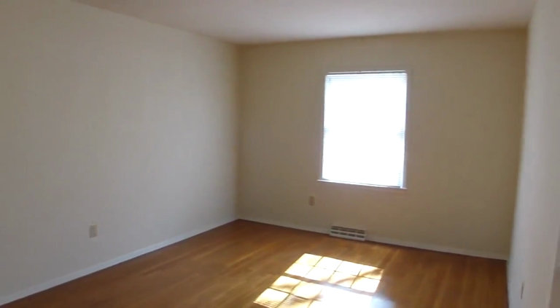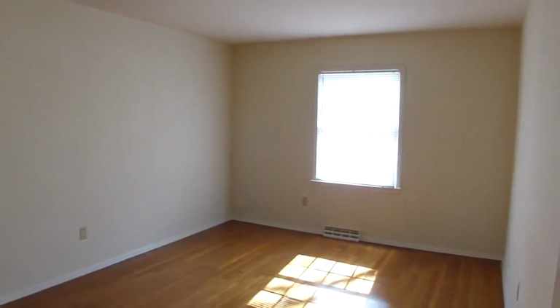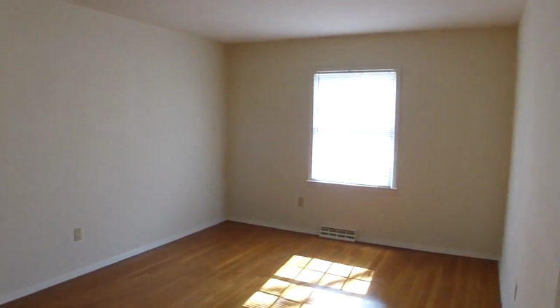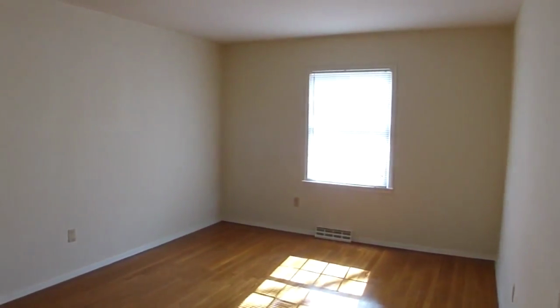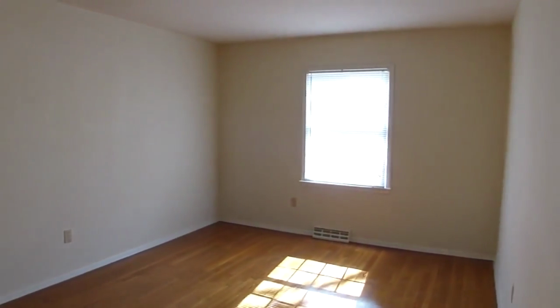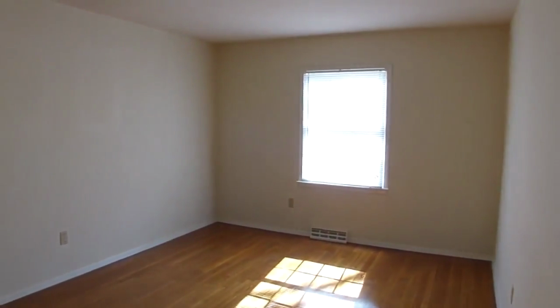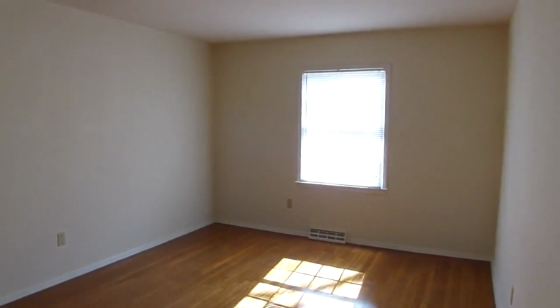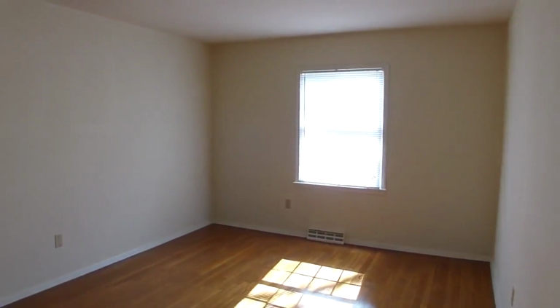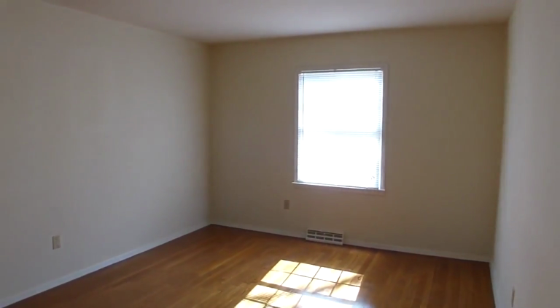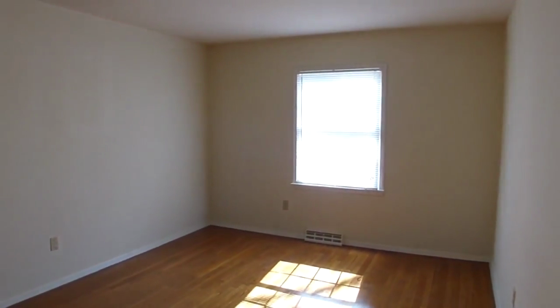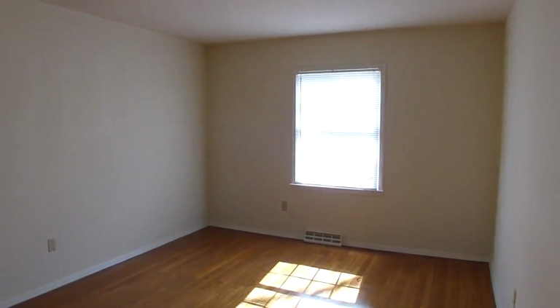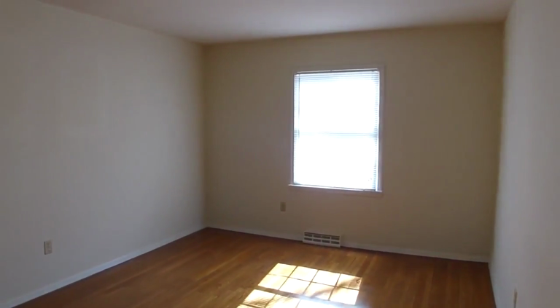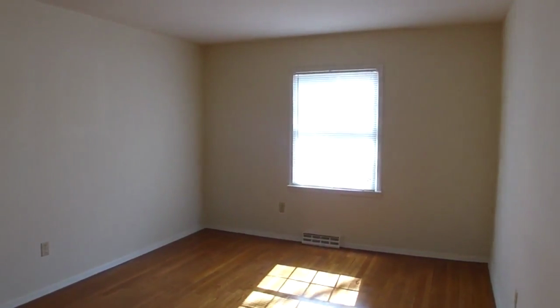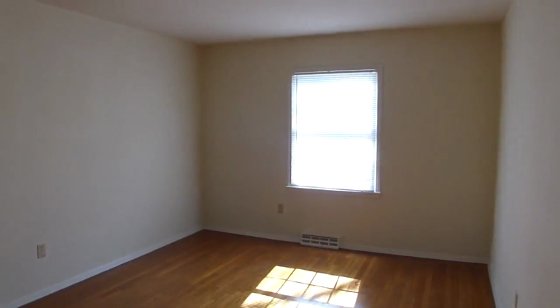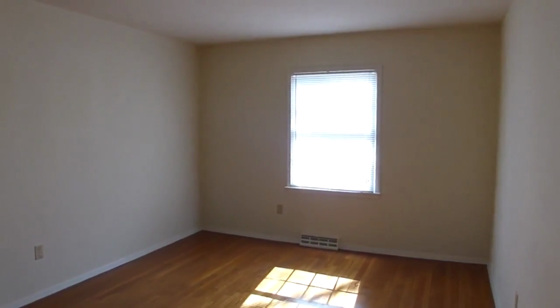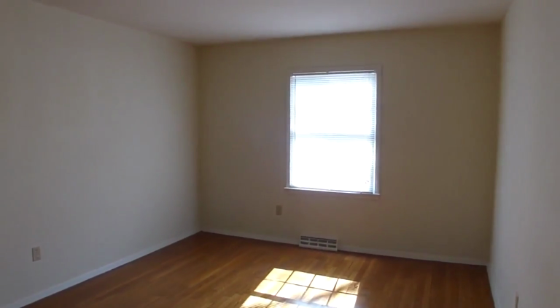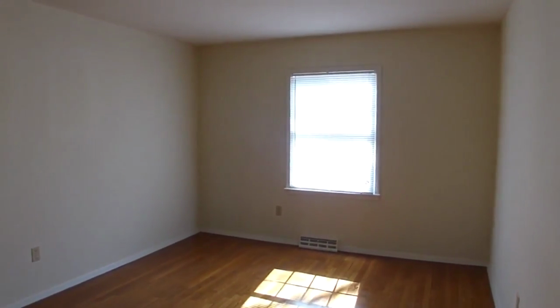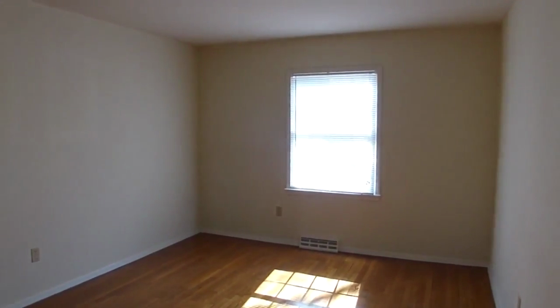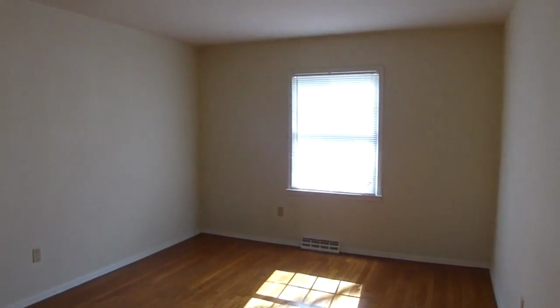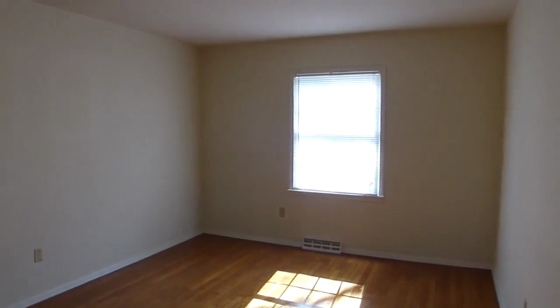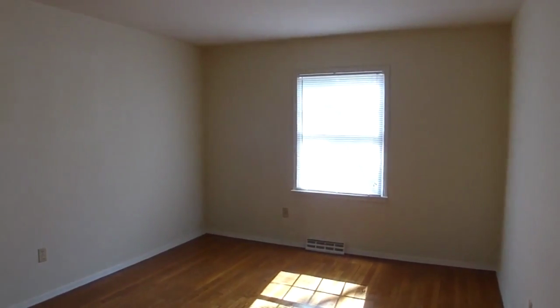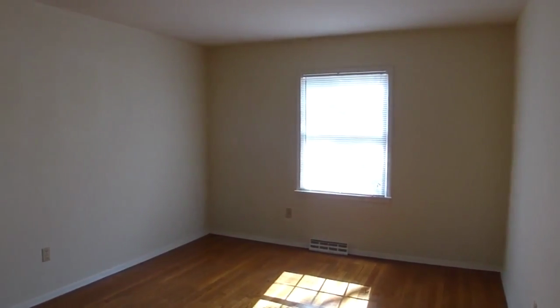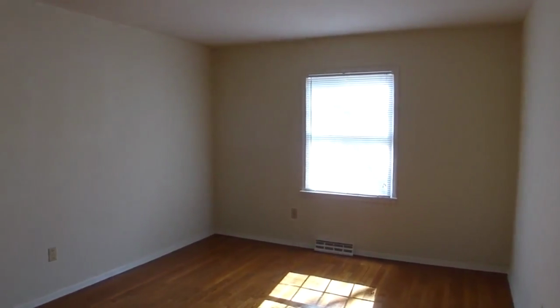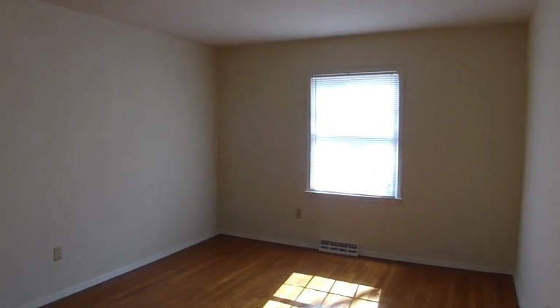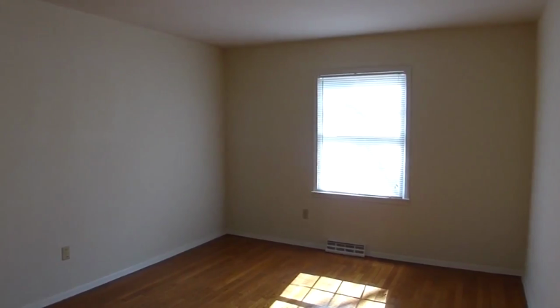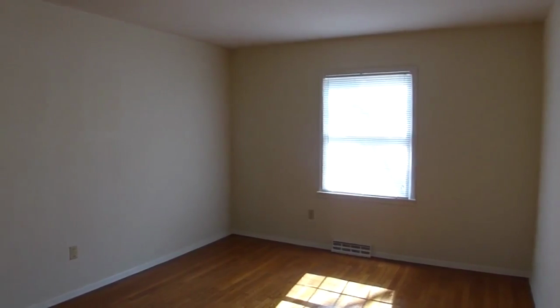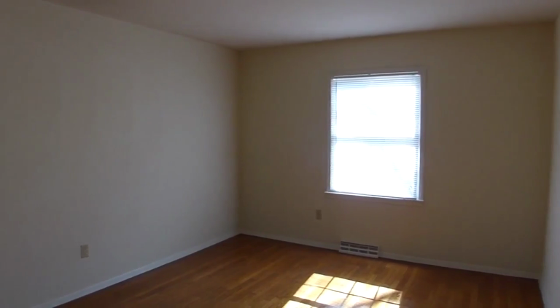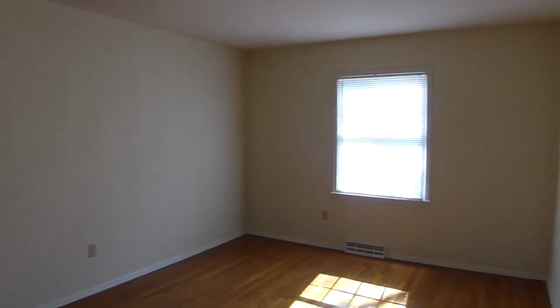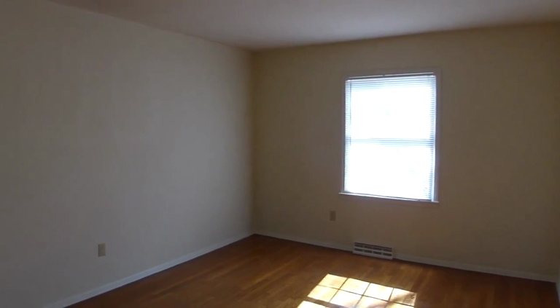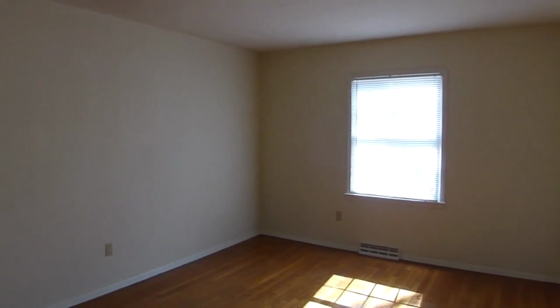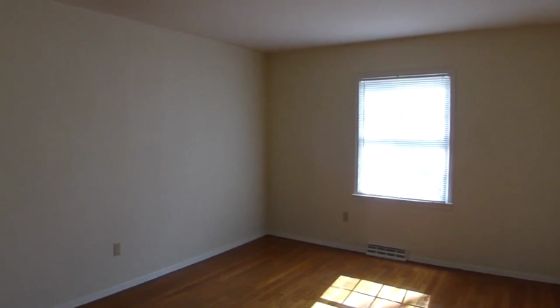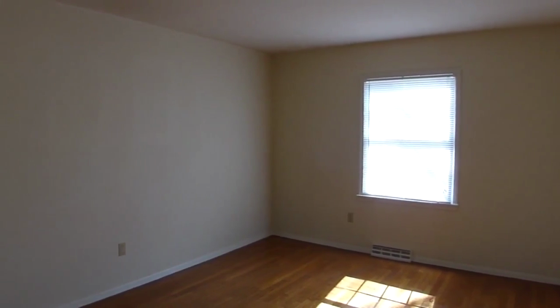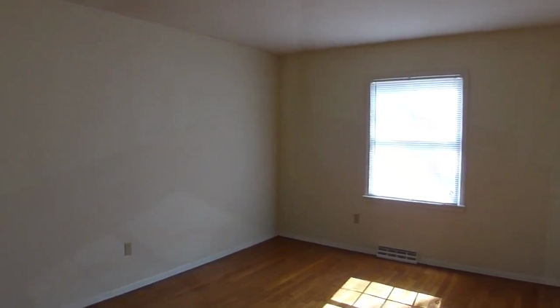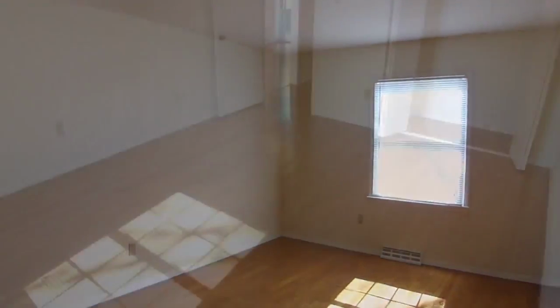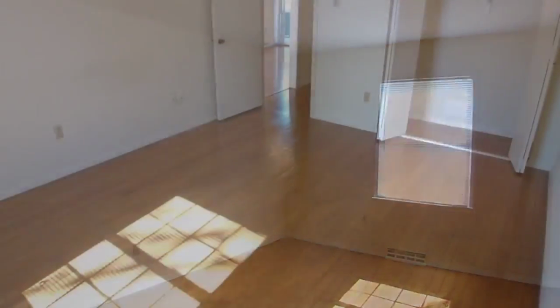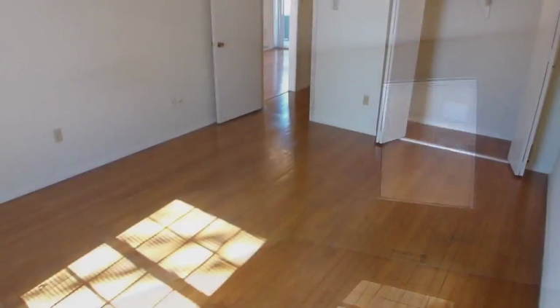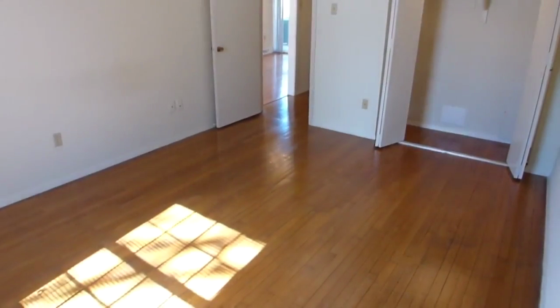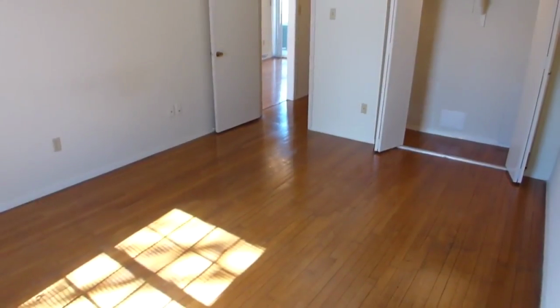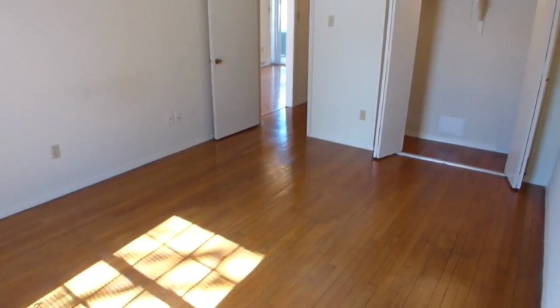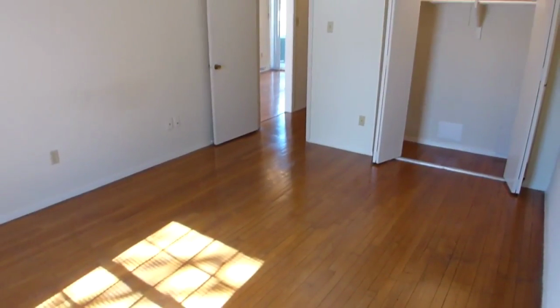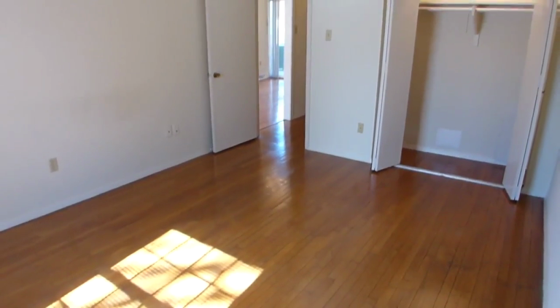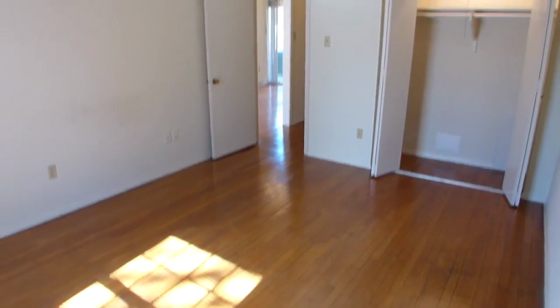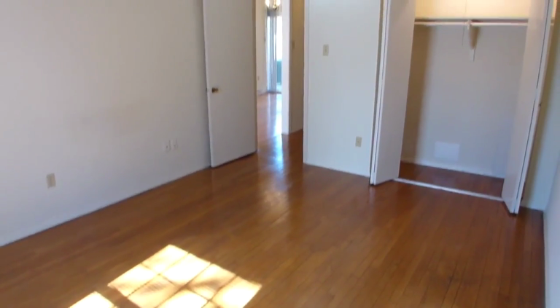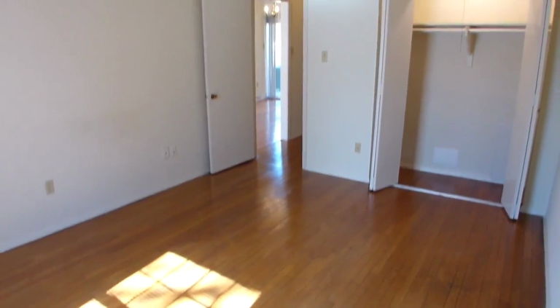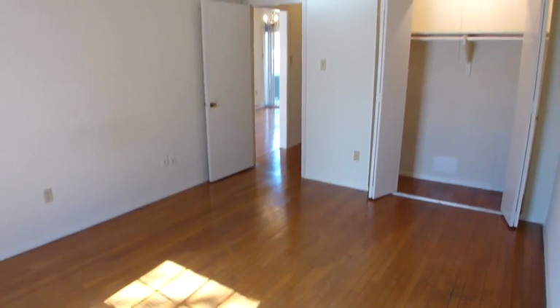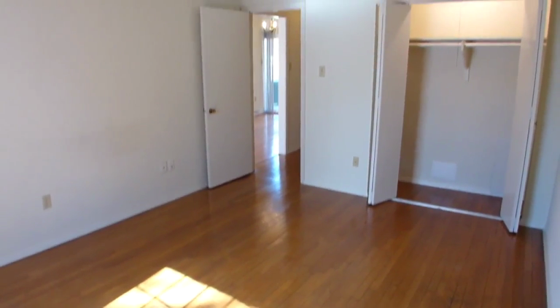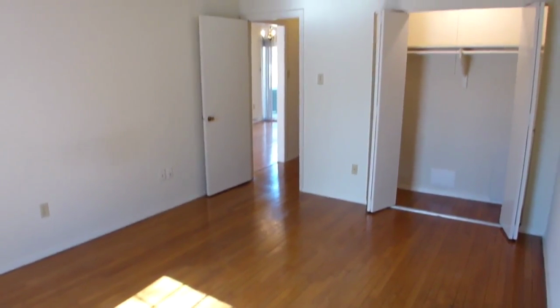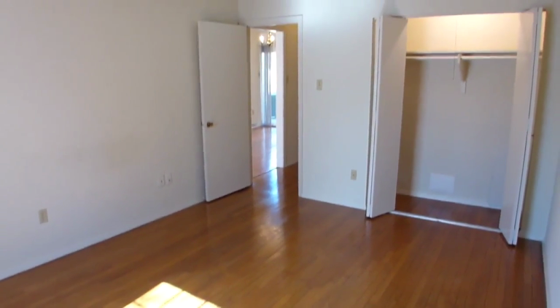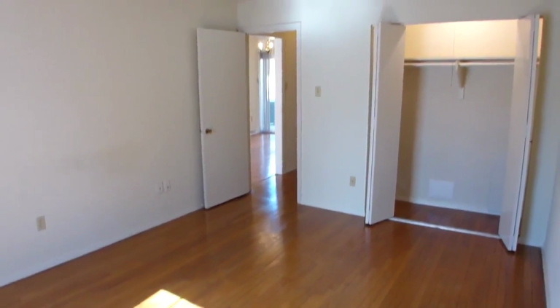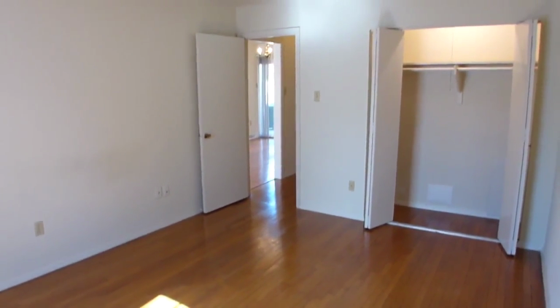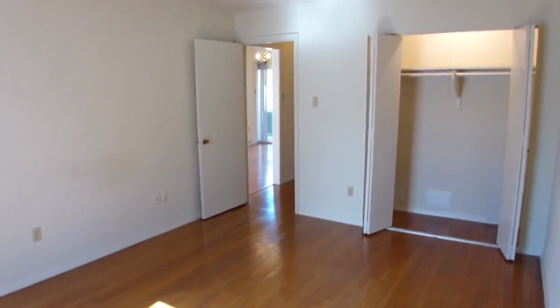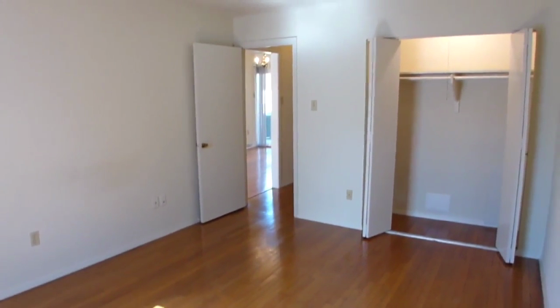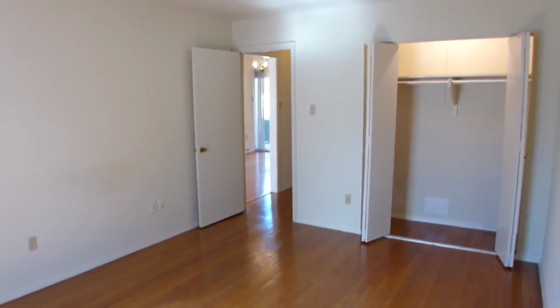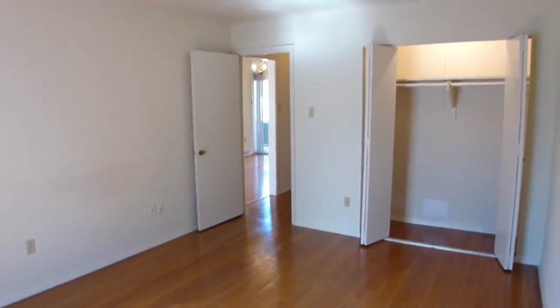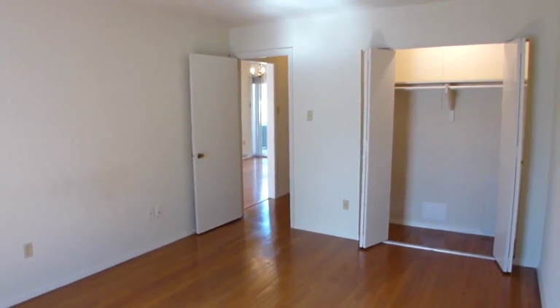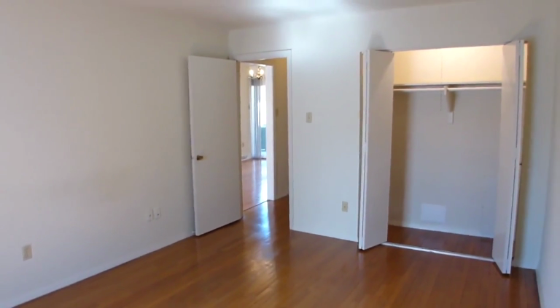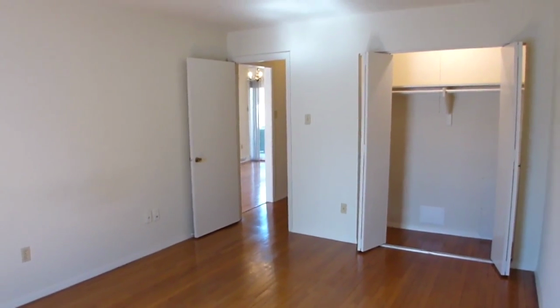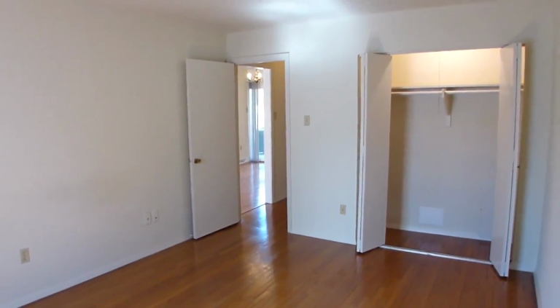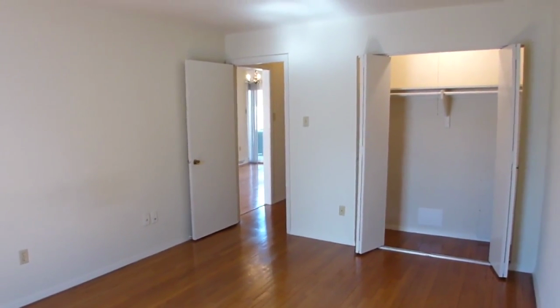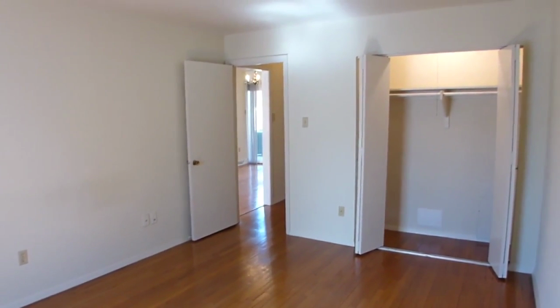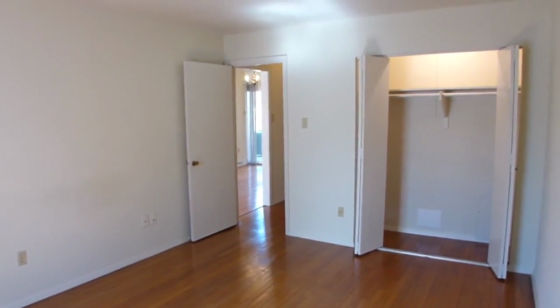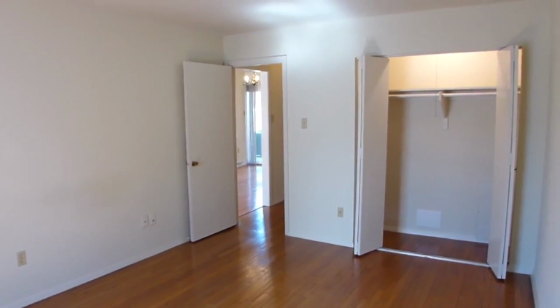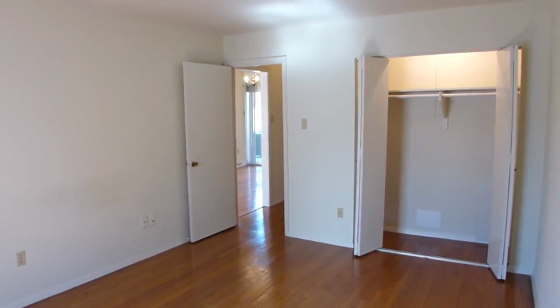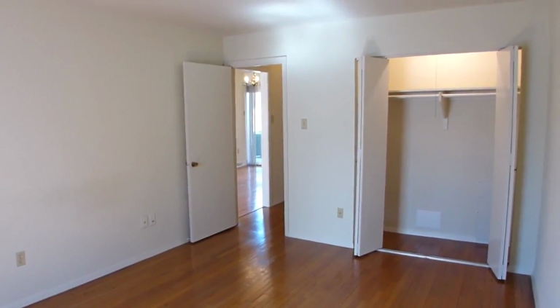The proprietors will relax in their master bedroom, featuring plenty of natural light, hardwood floors, and a spacious closet.